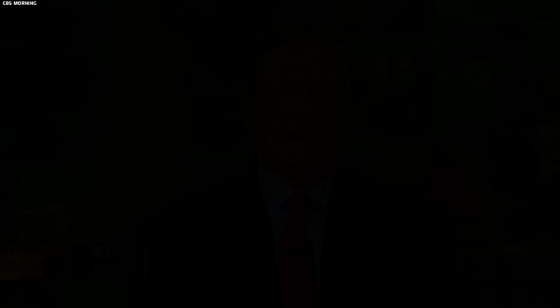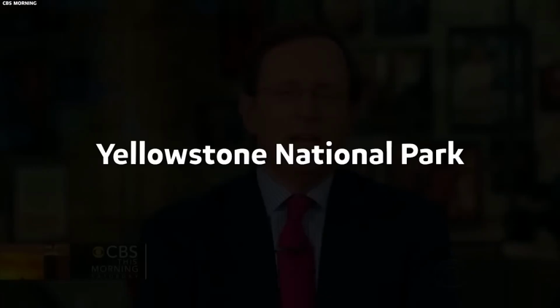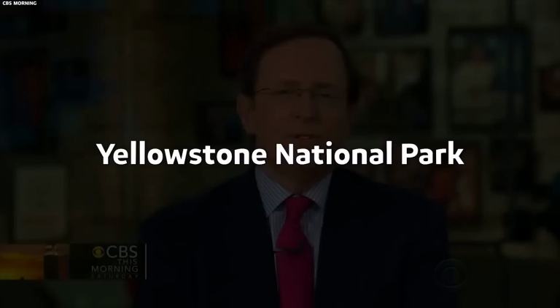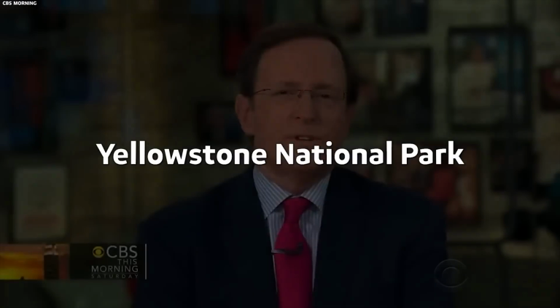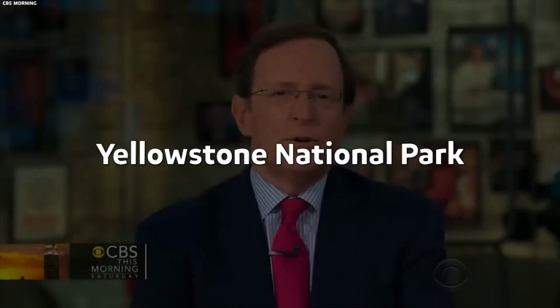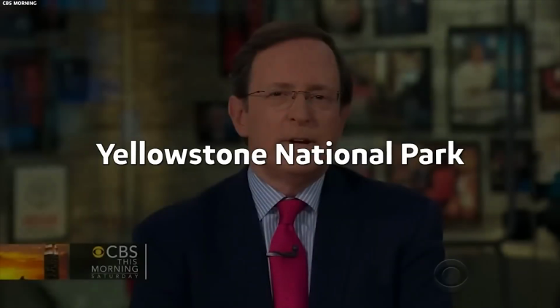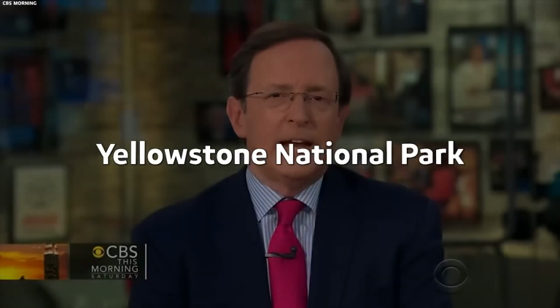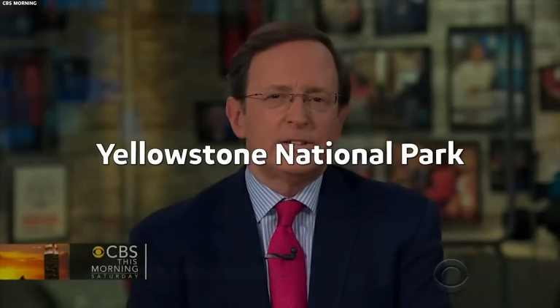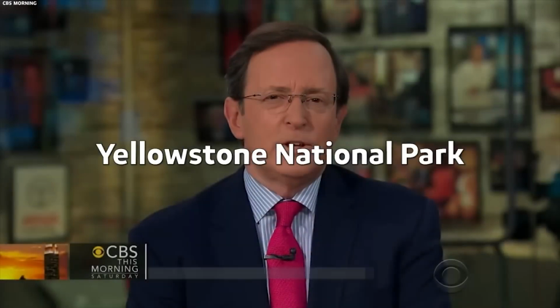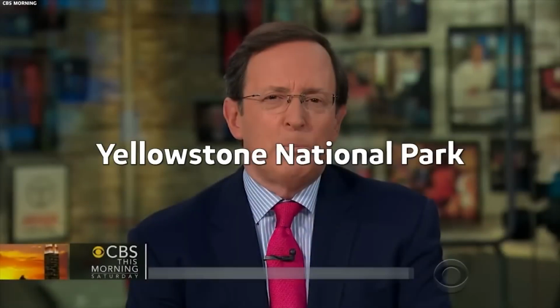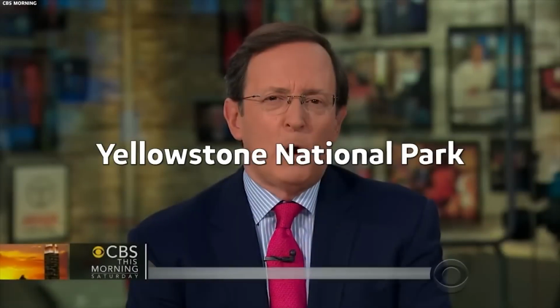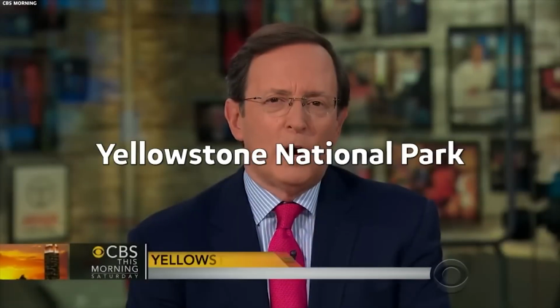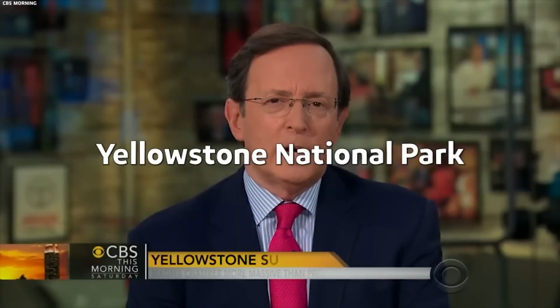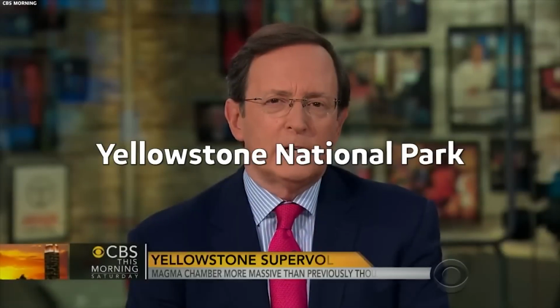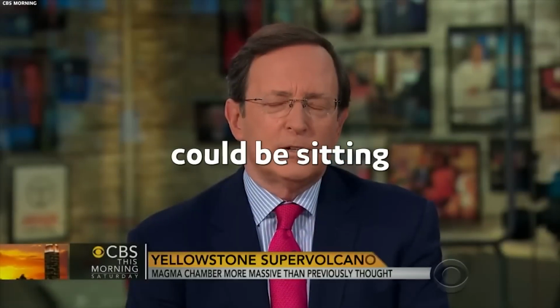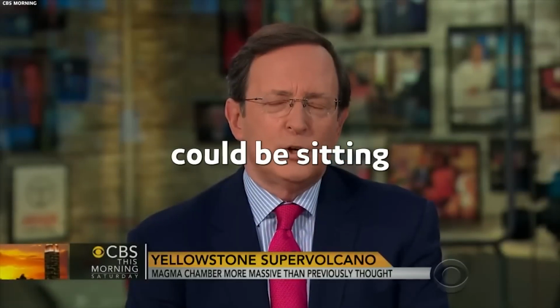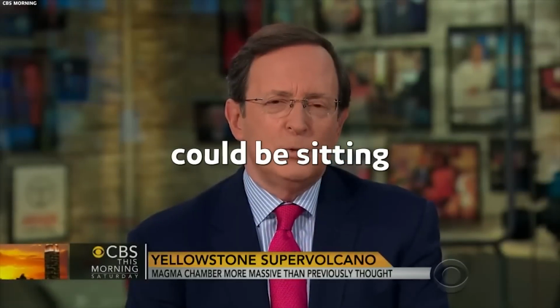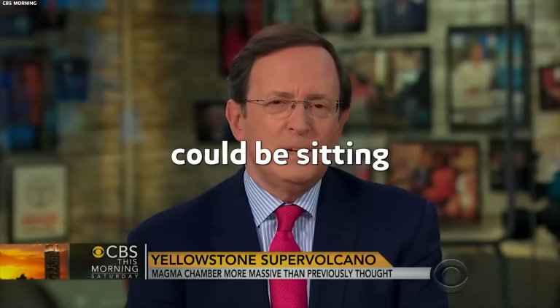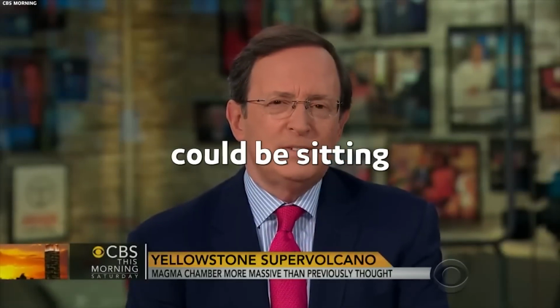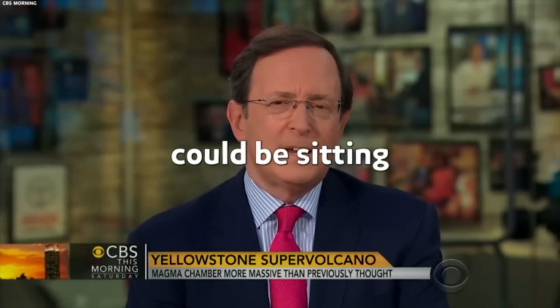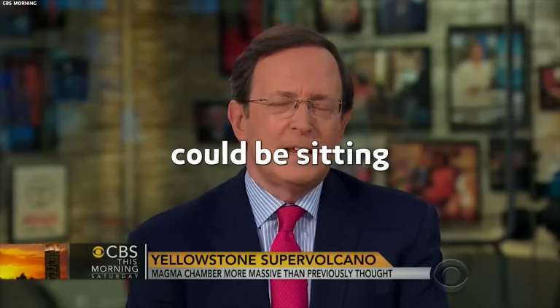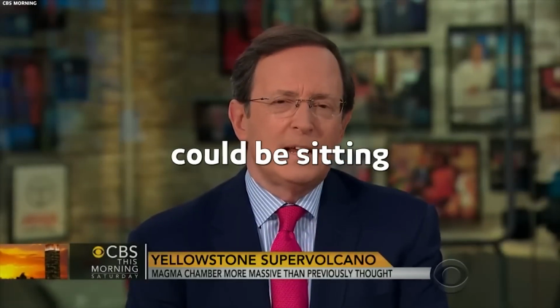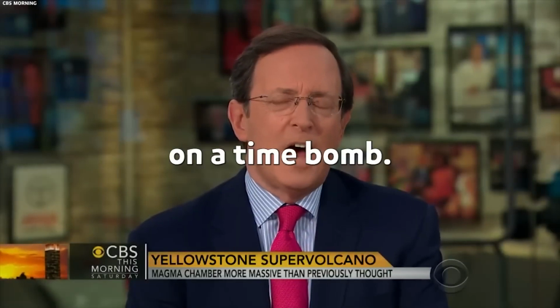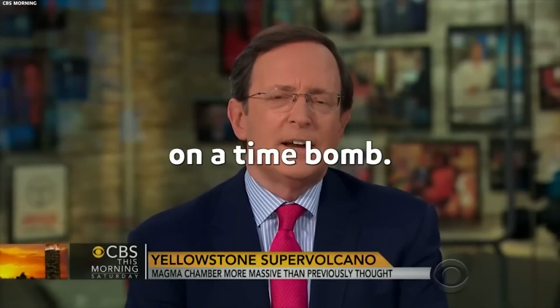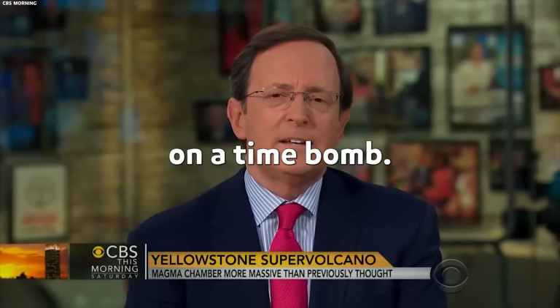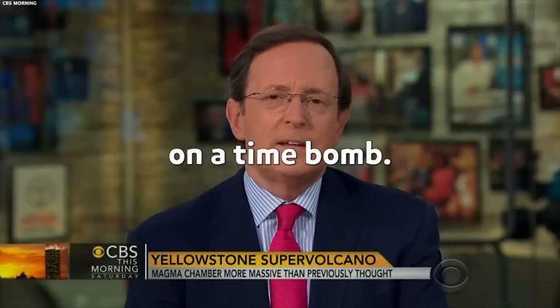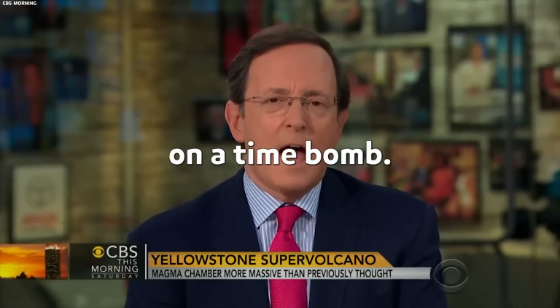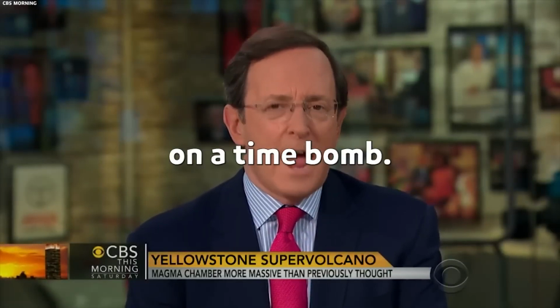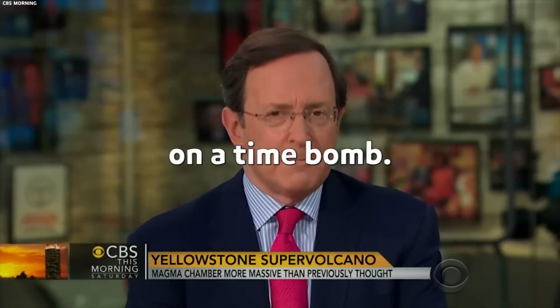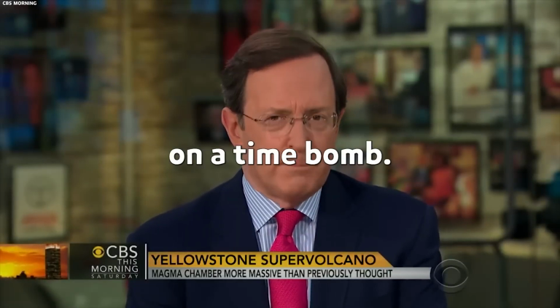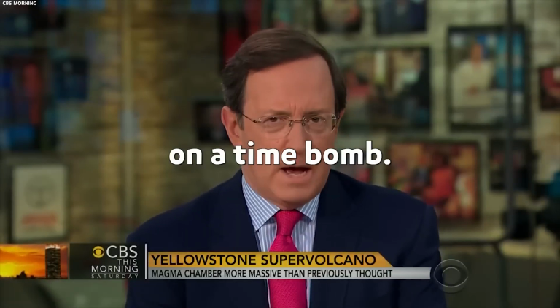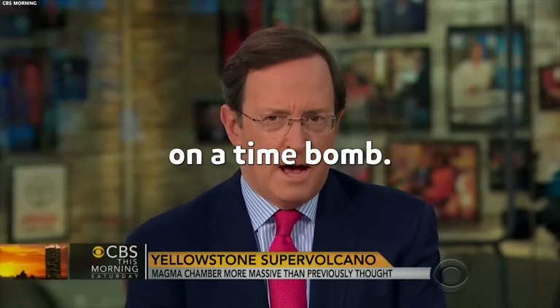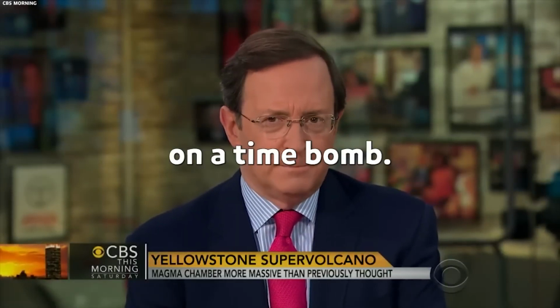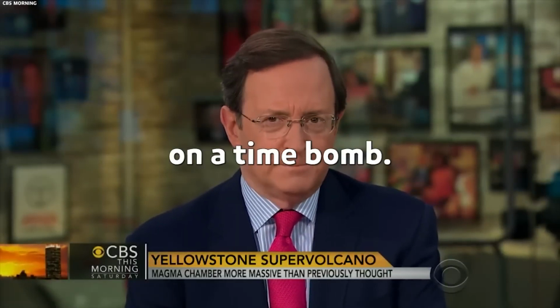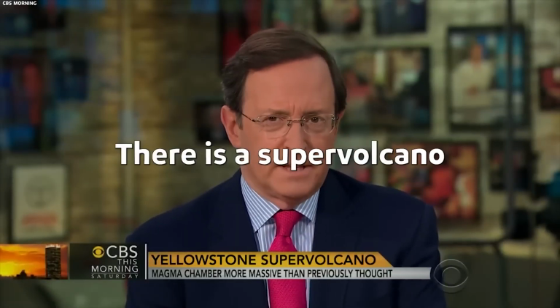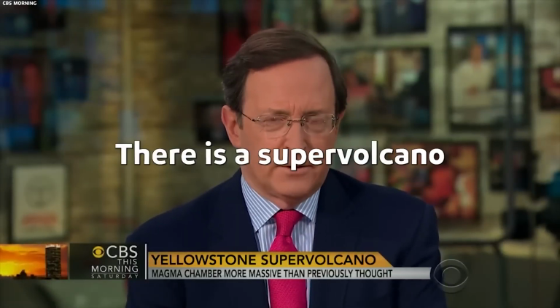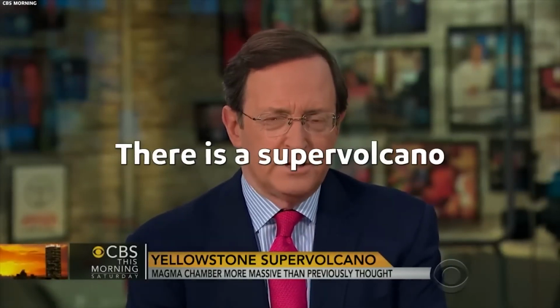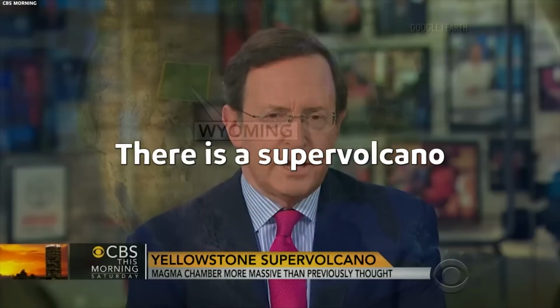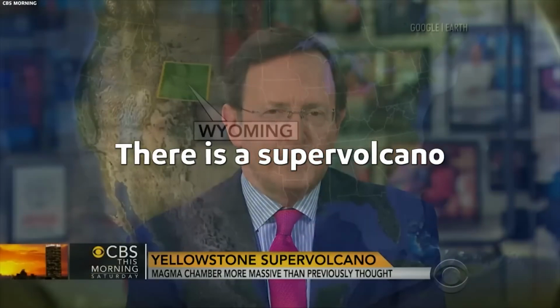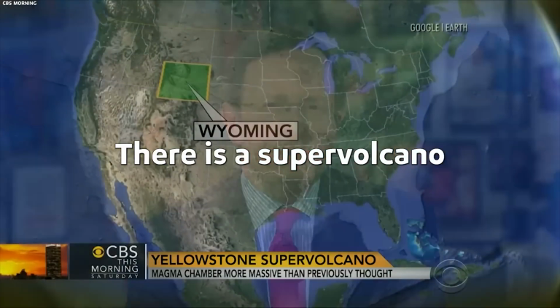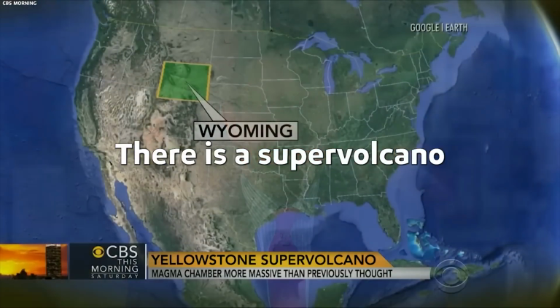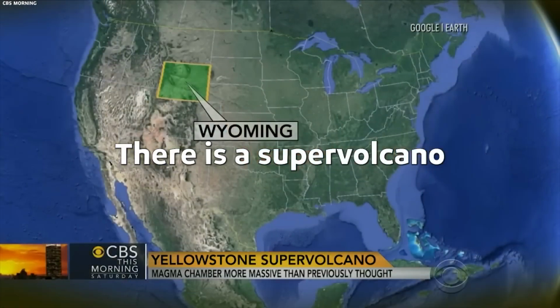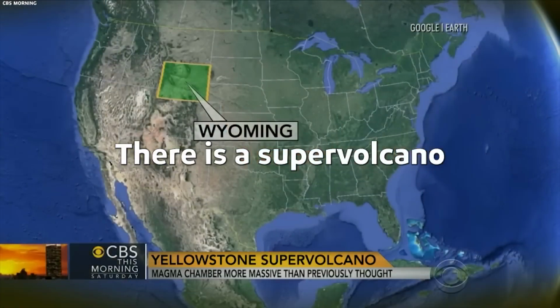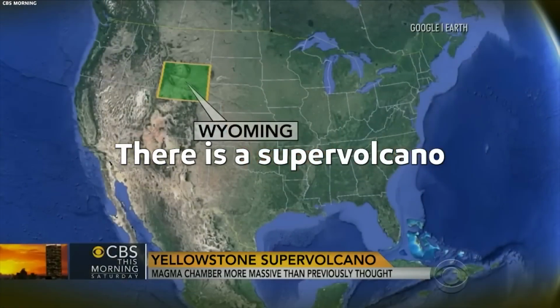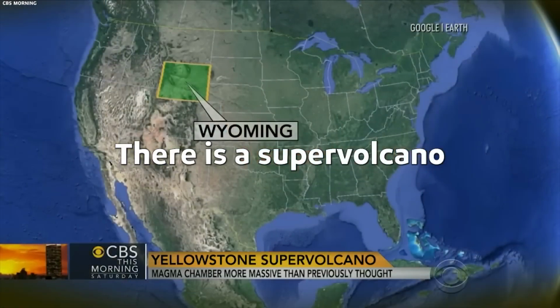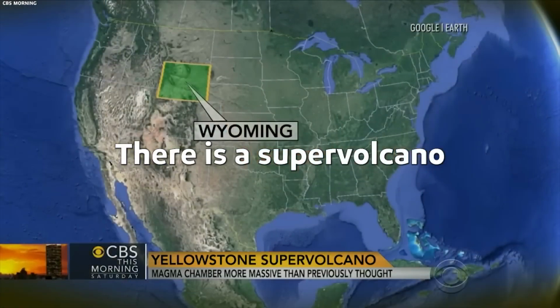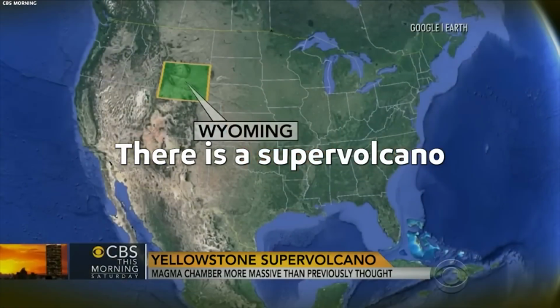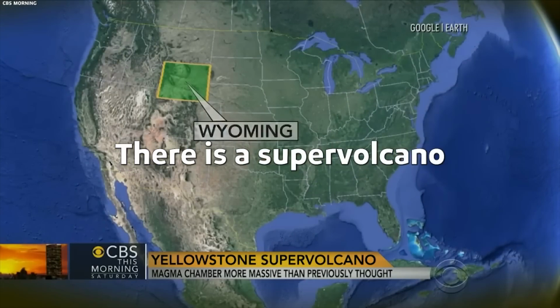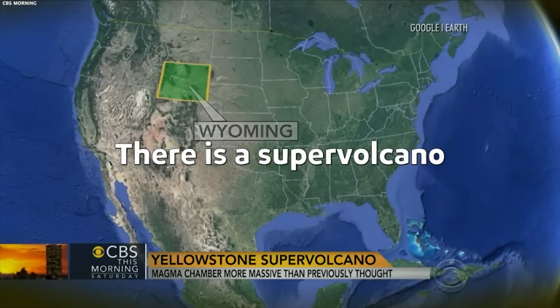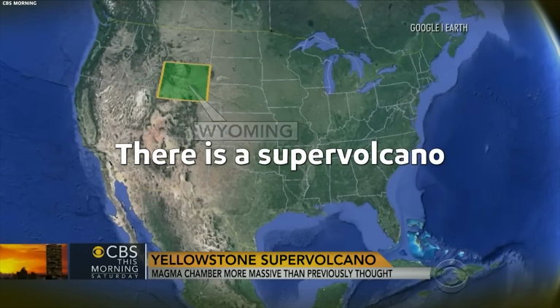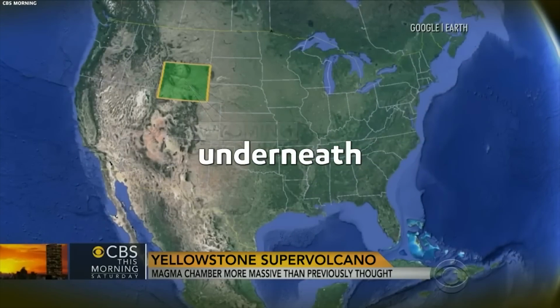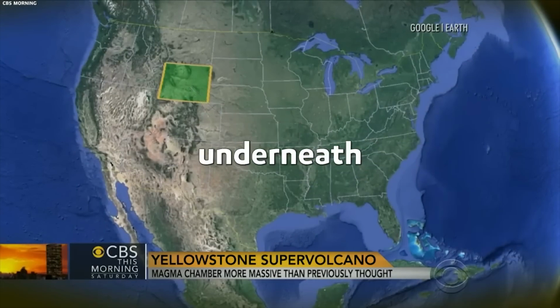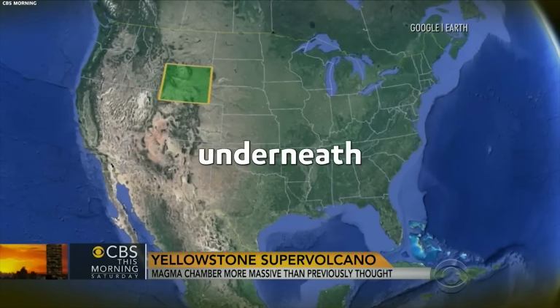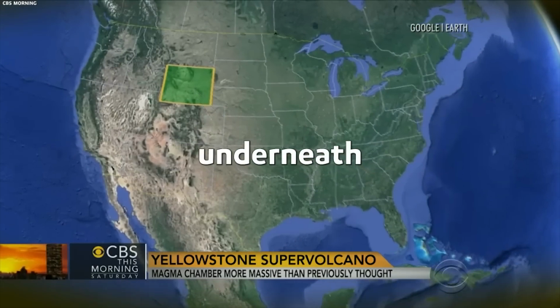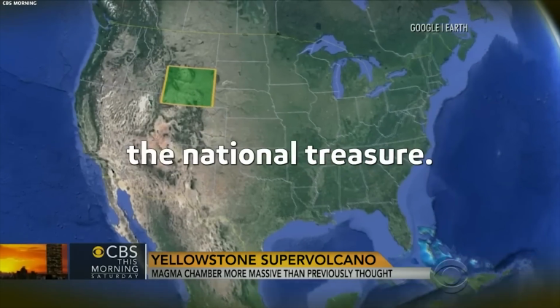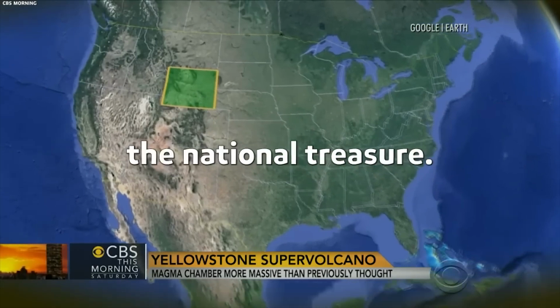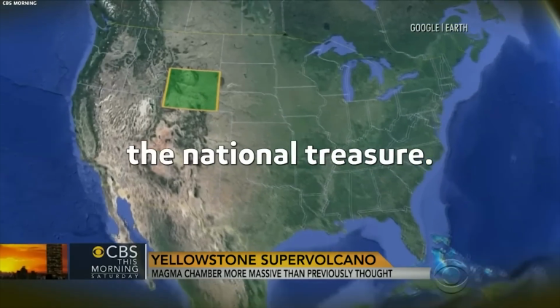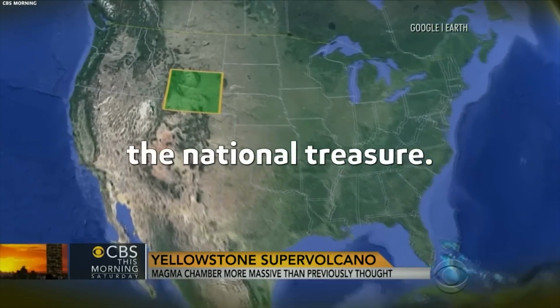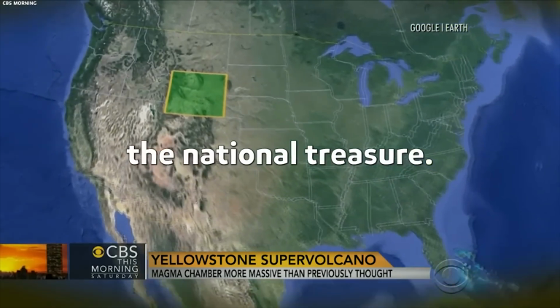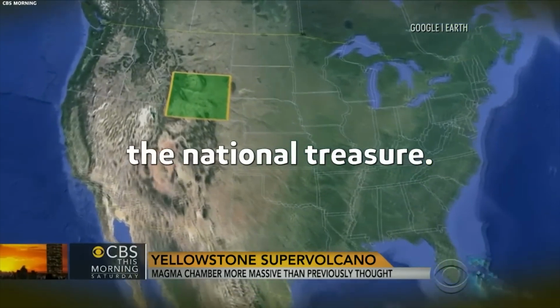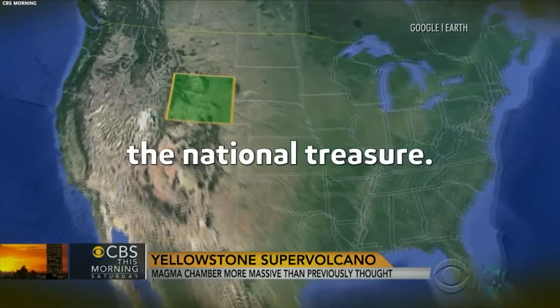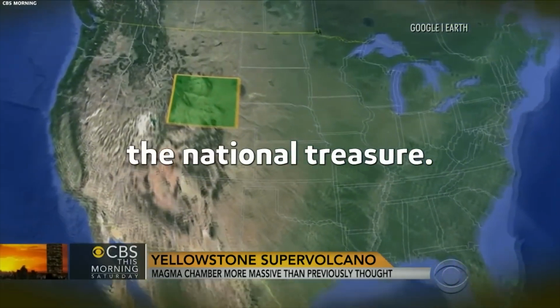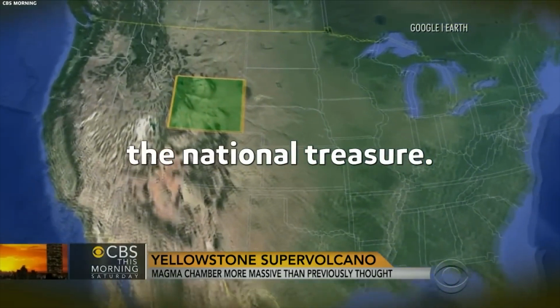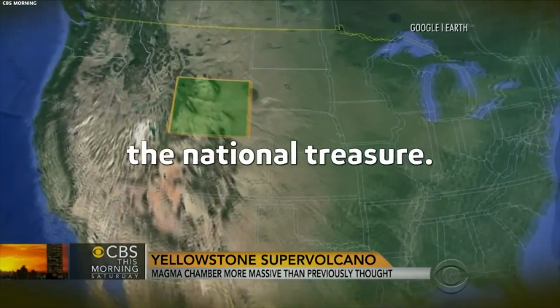Yellowstone National Park could be sitting on a time bomb. There is a supervolcano underneath the national treasure.